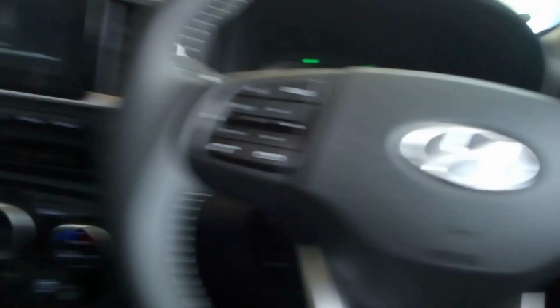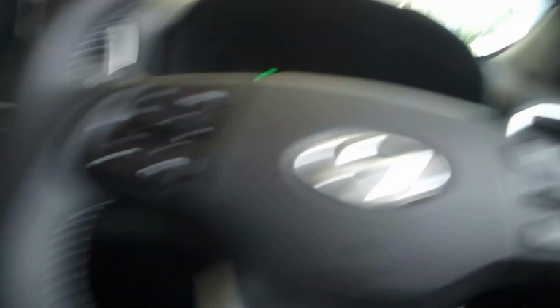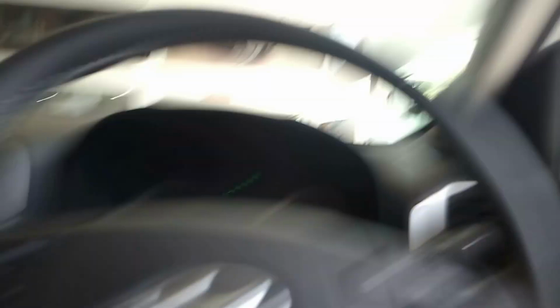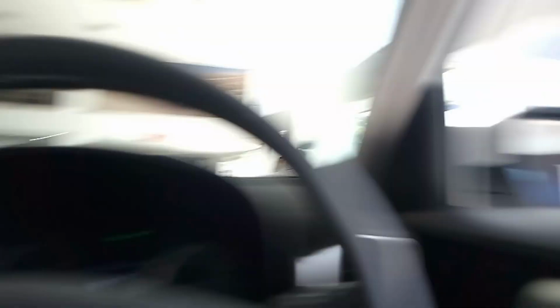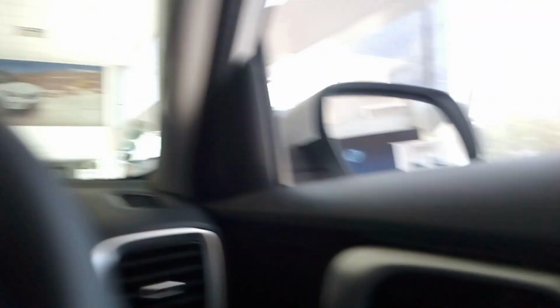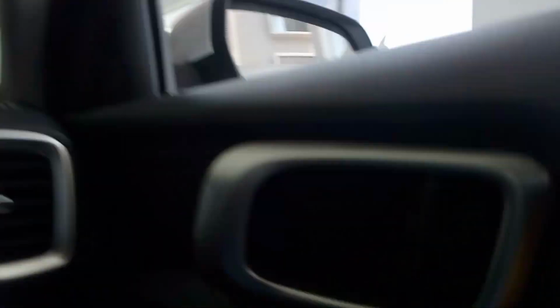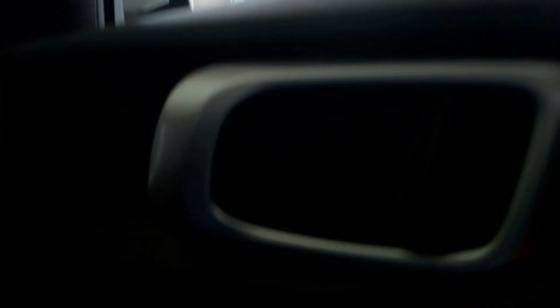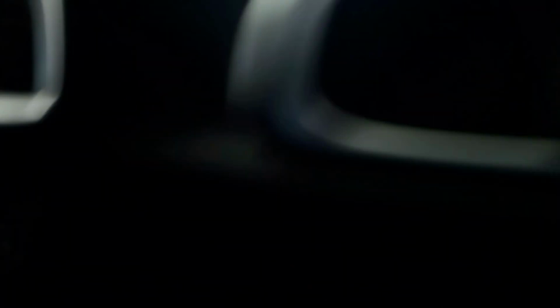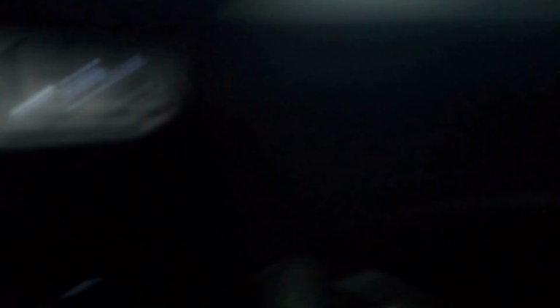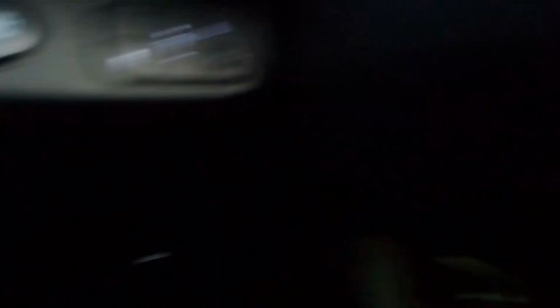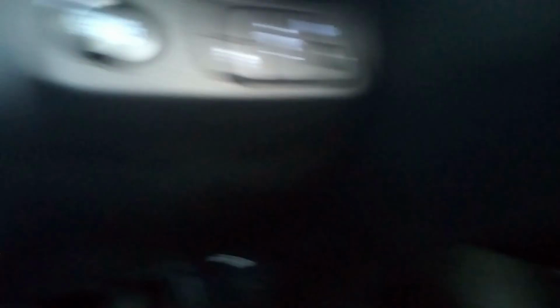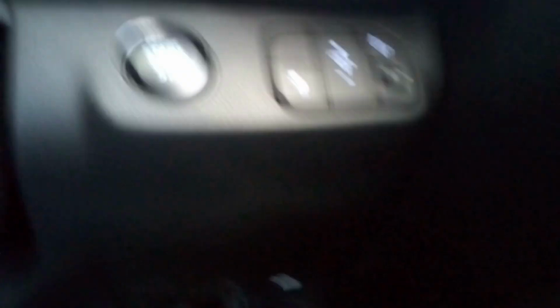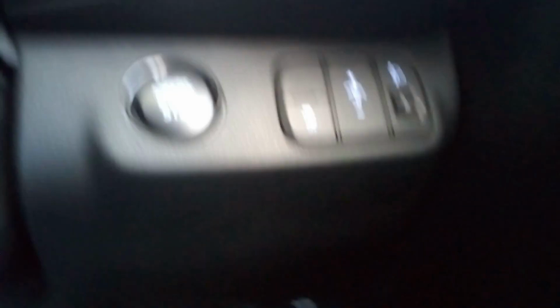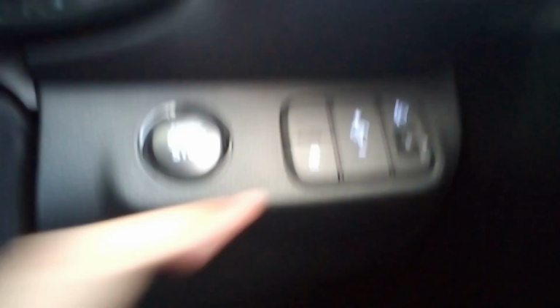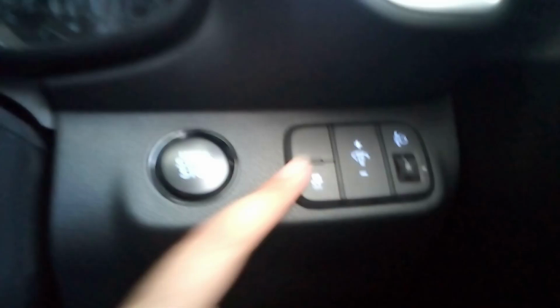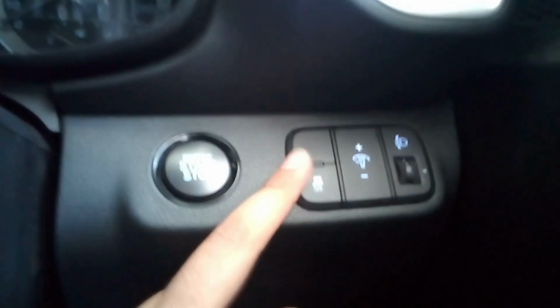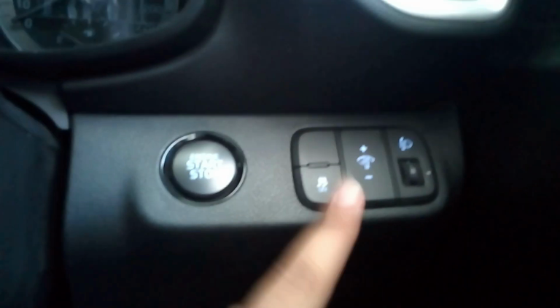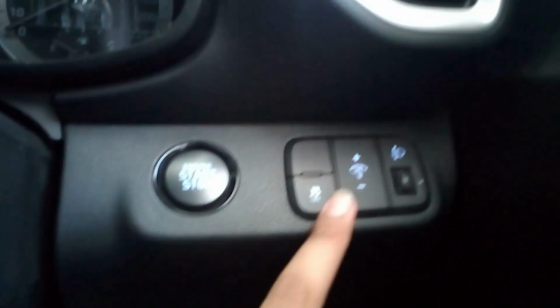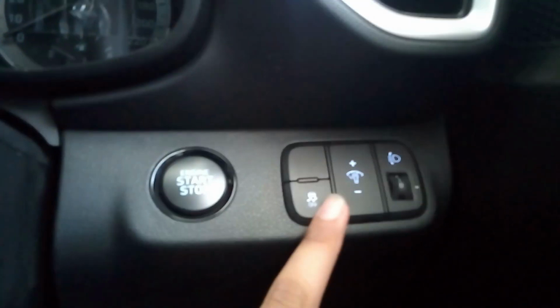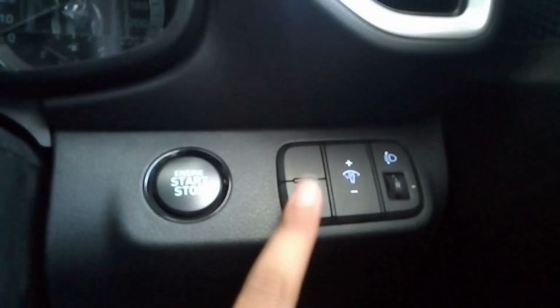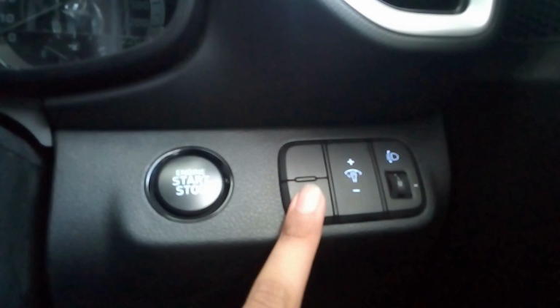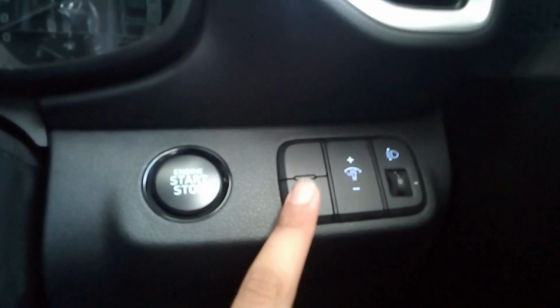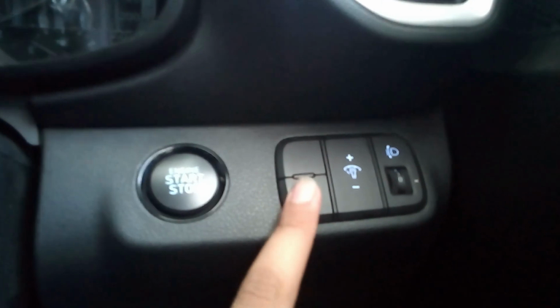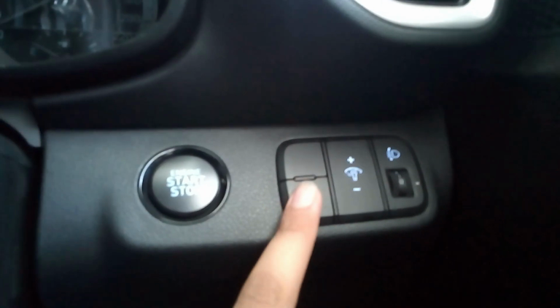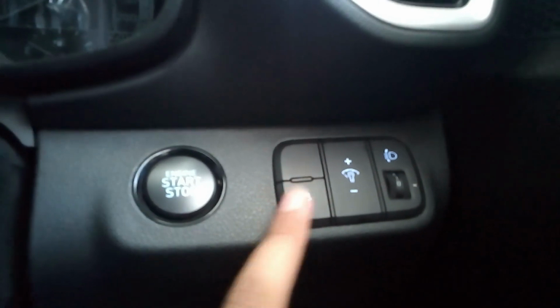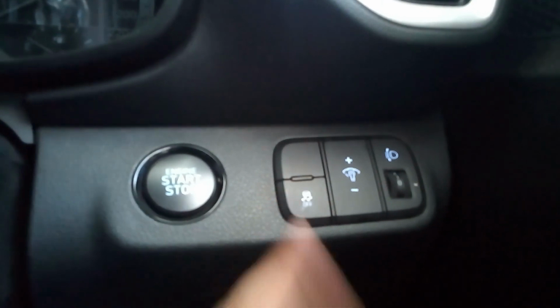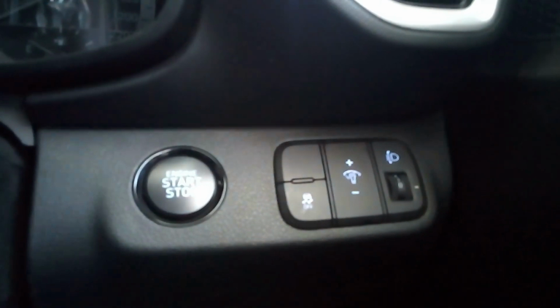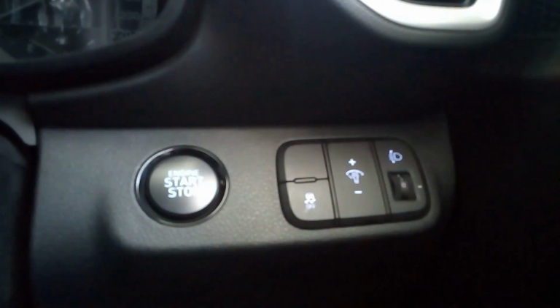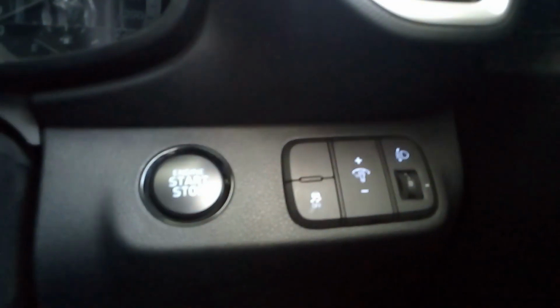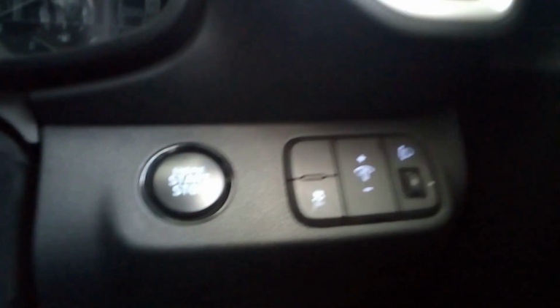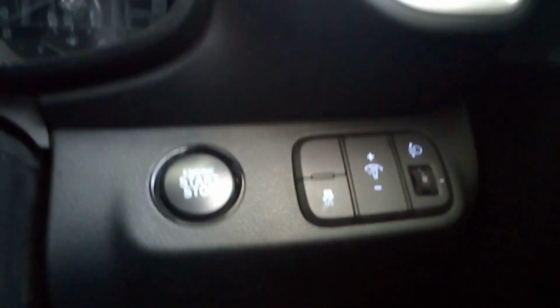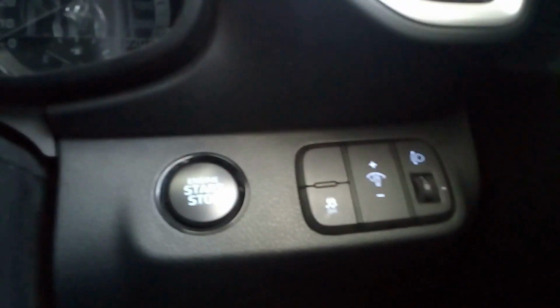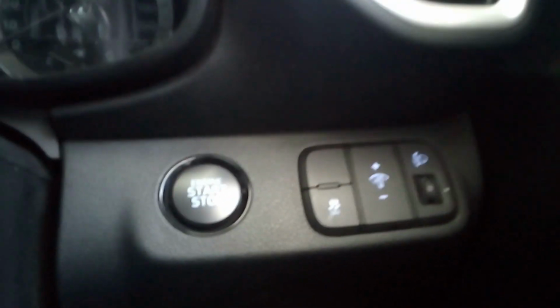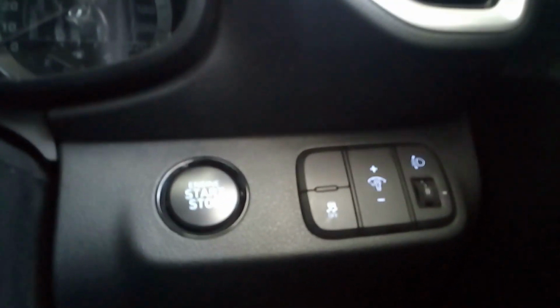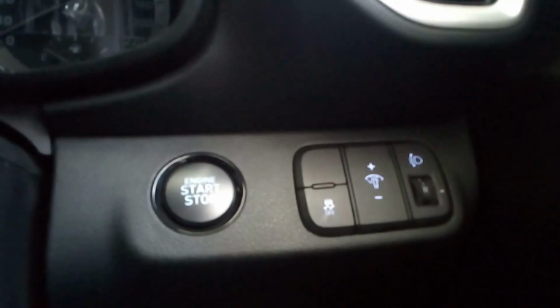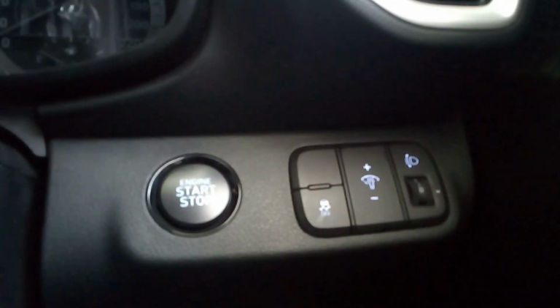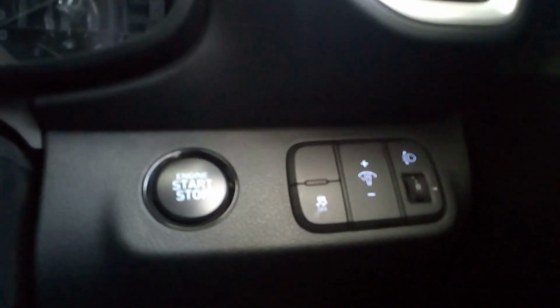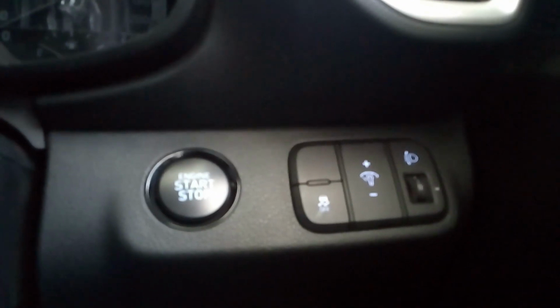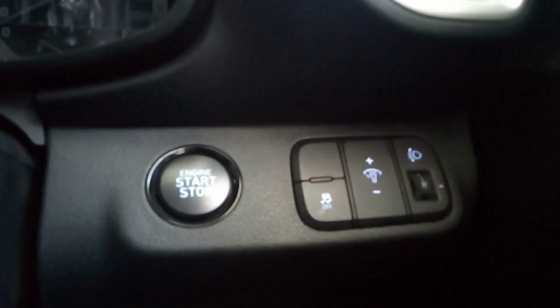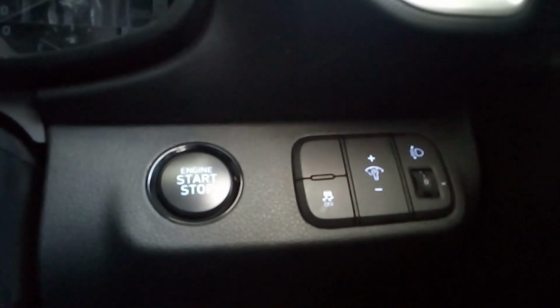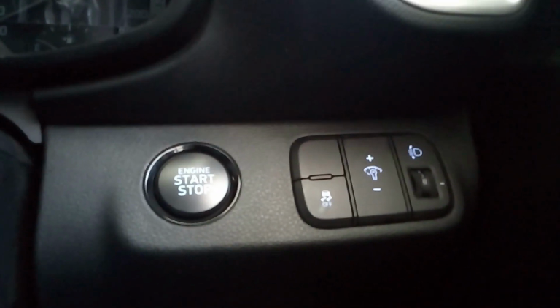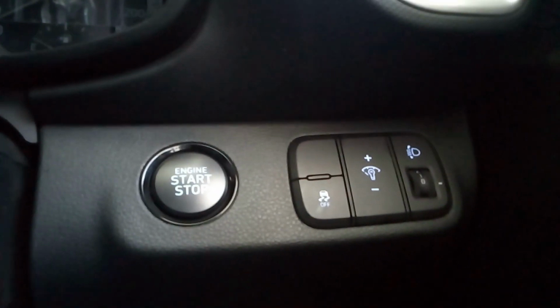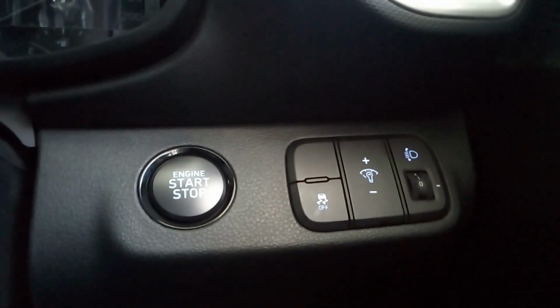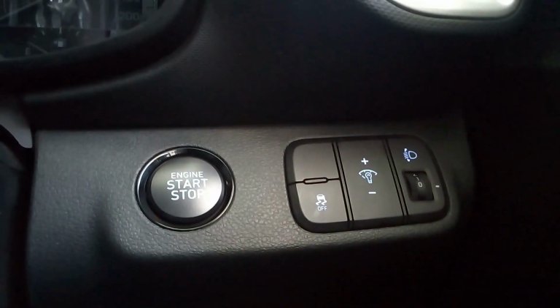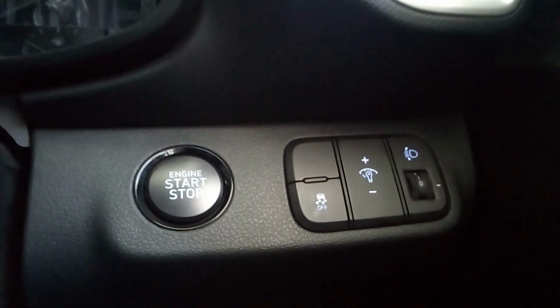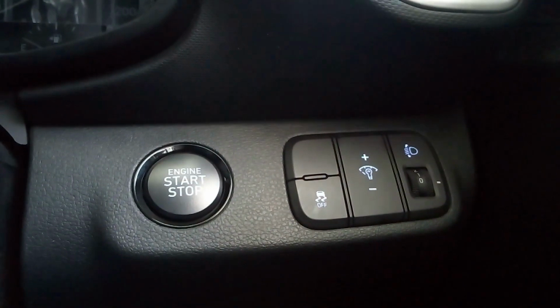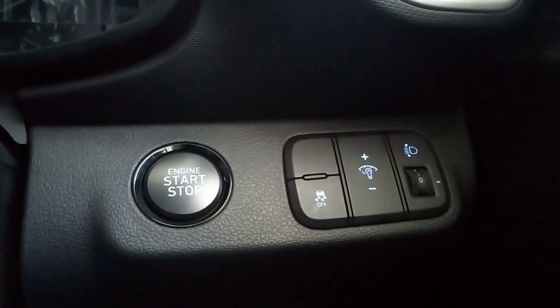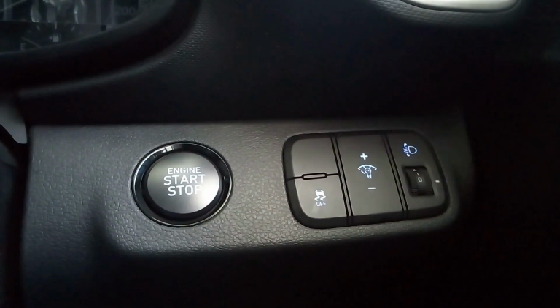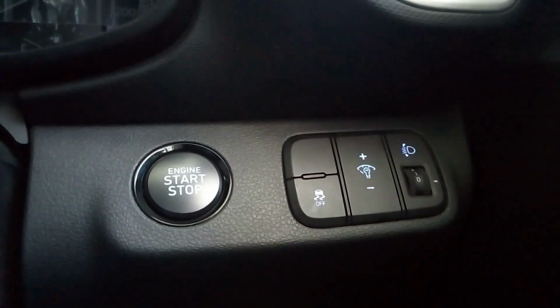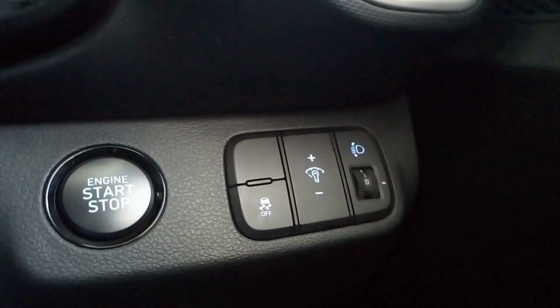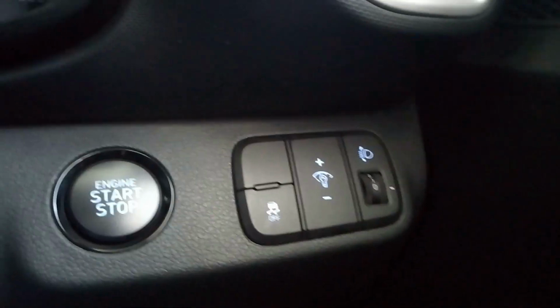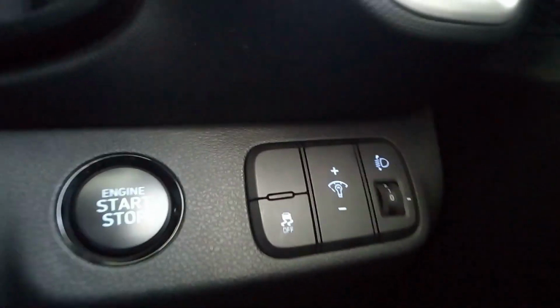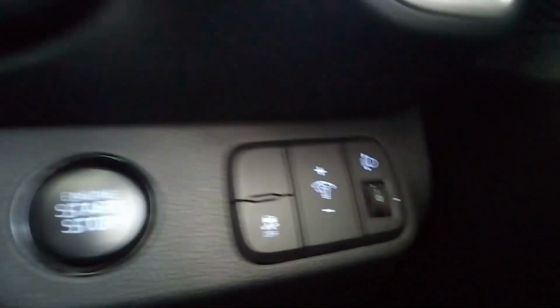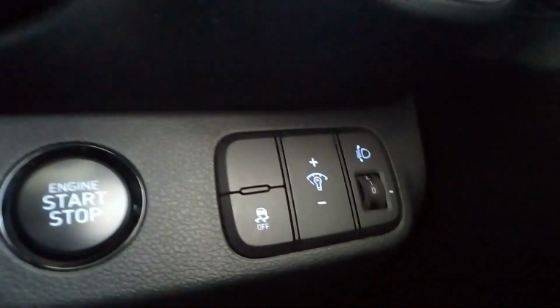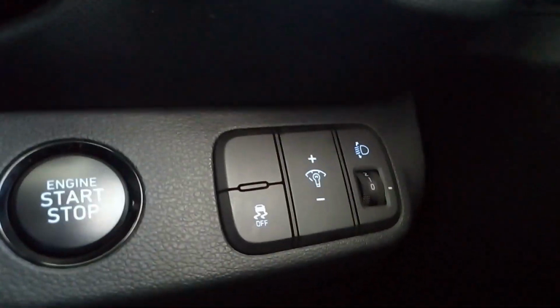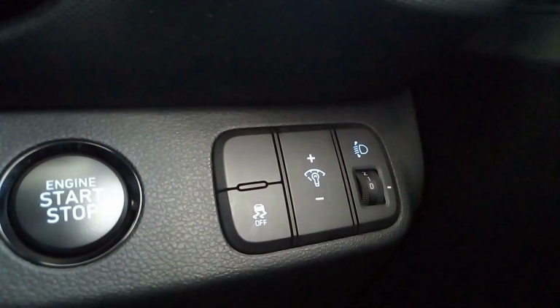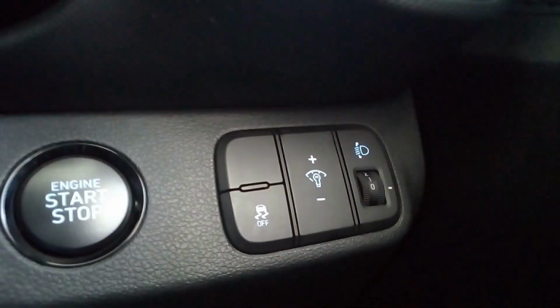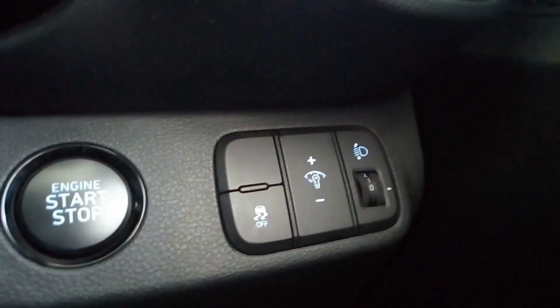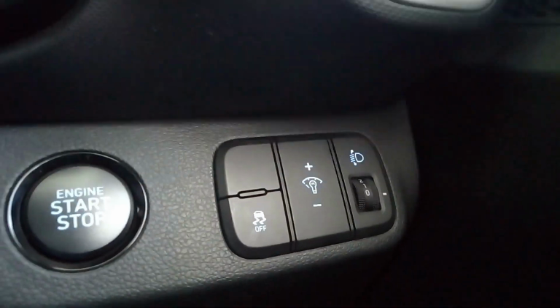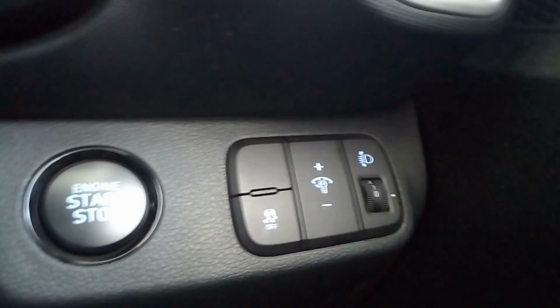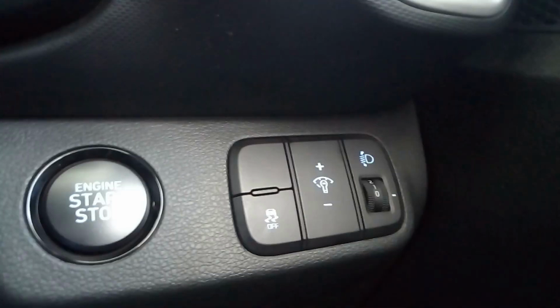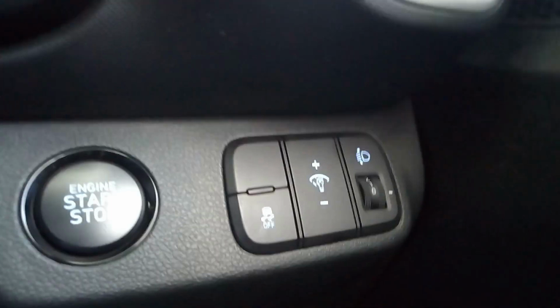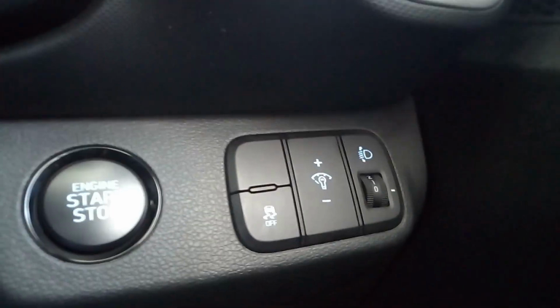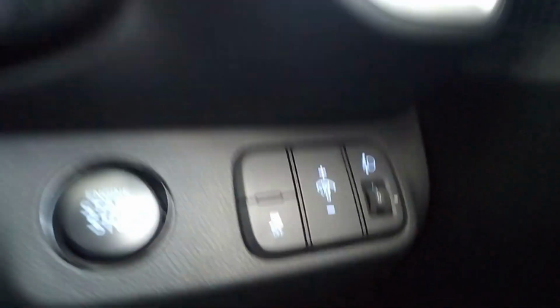Over here is the button to turn on and off the traction control, then the button for your start-stop system, and then this is for the headlight leveling.